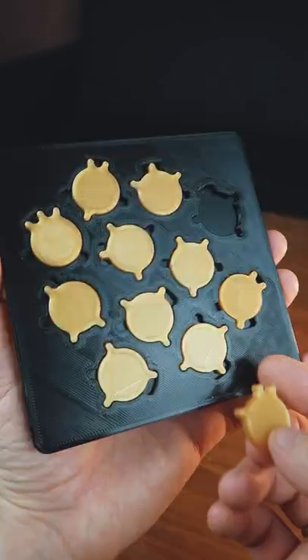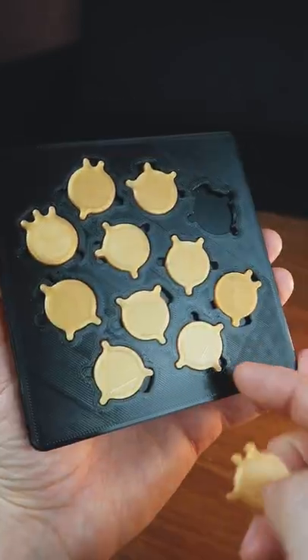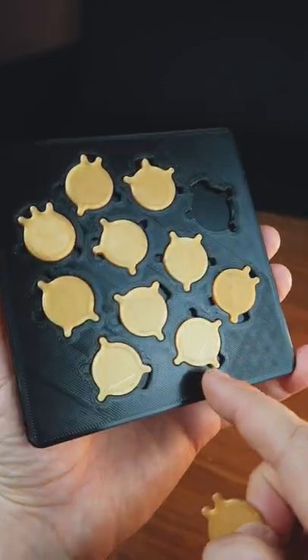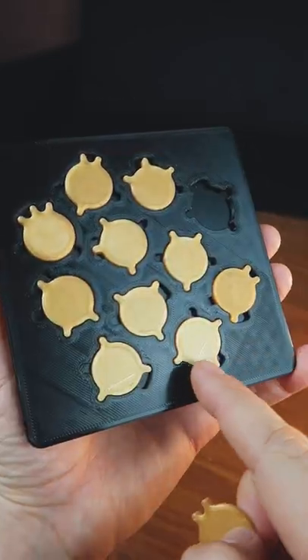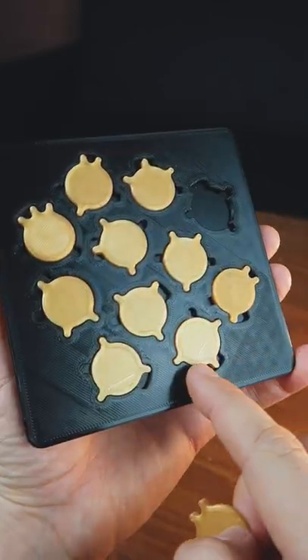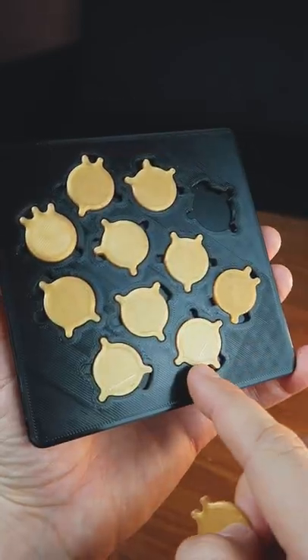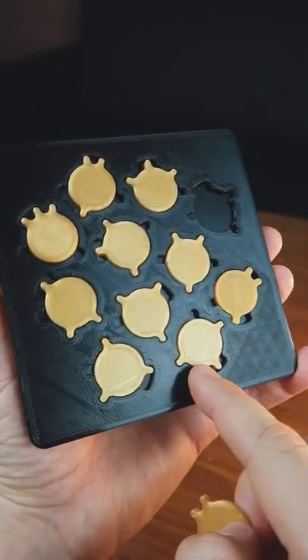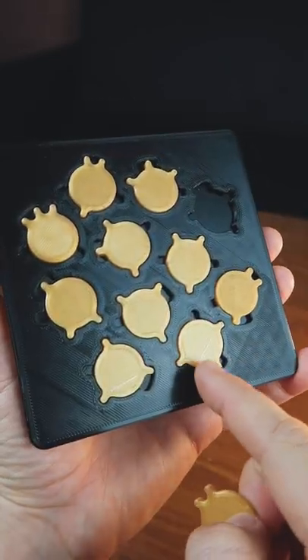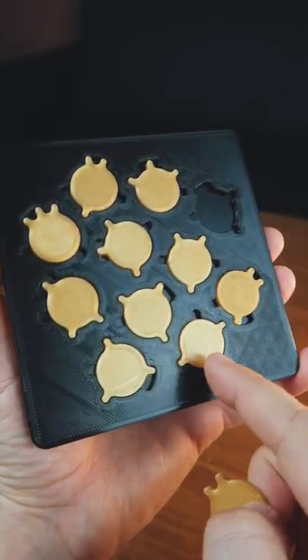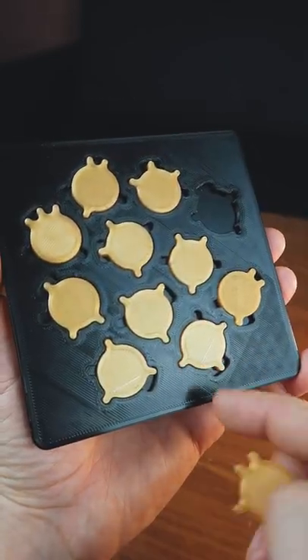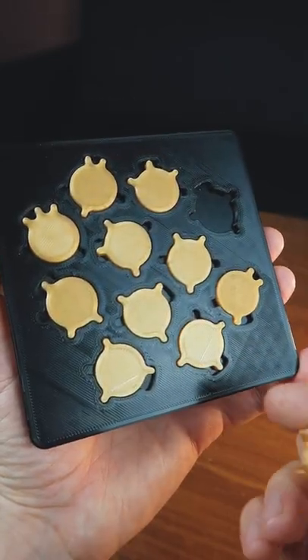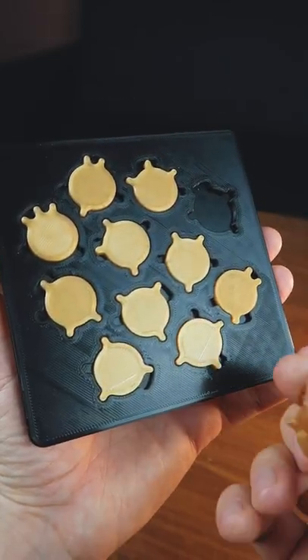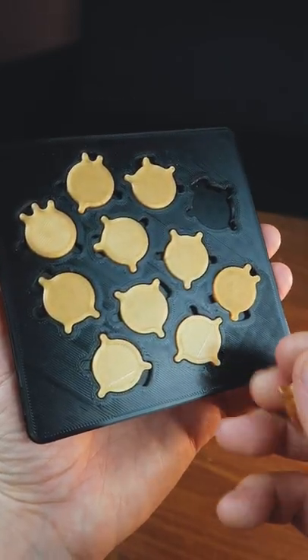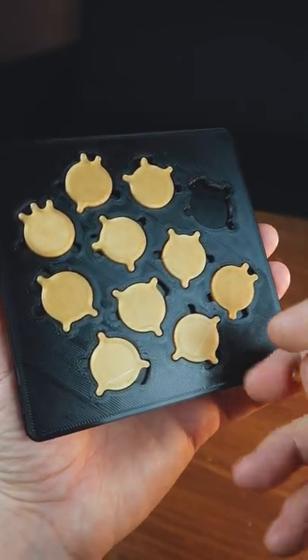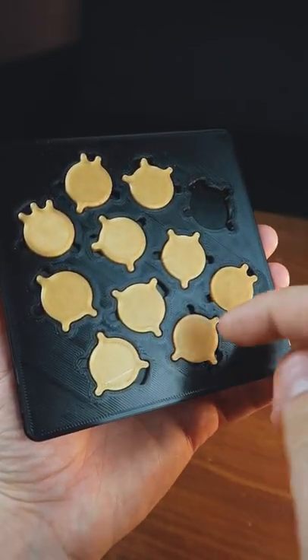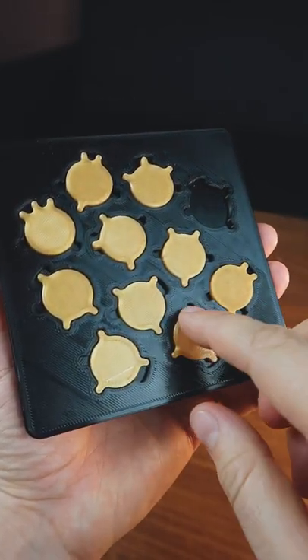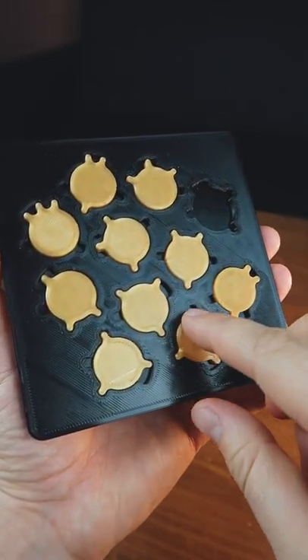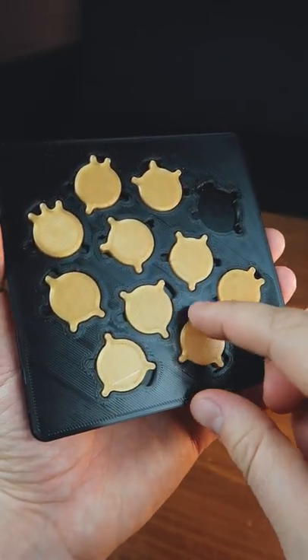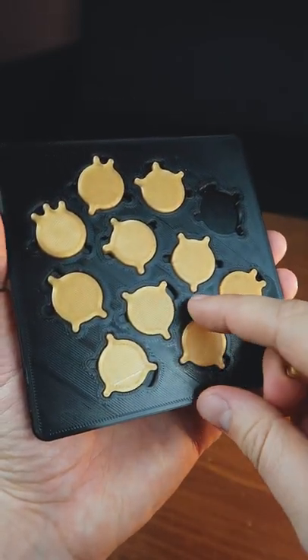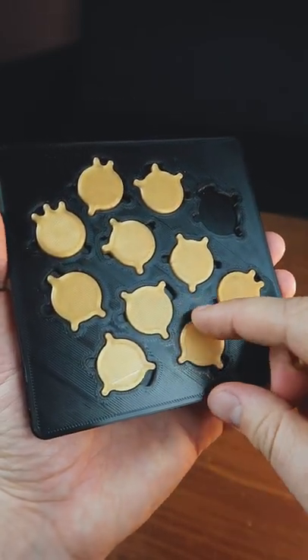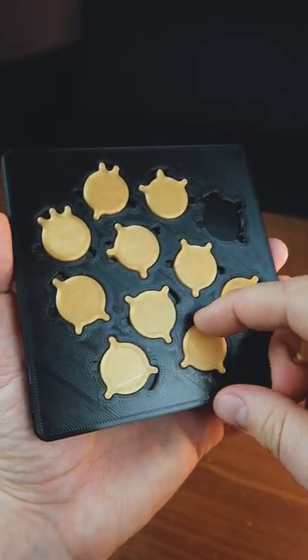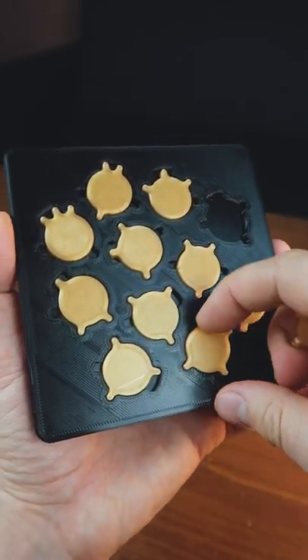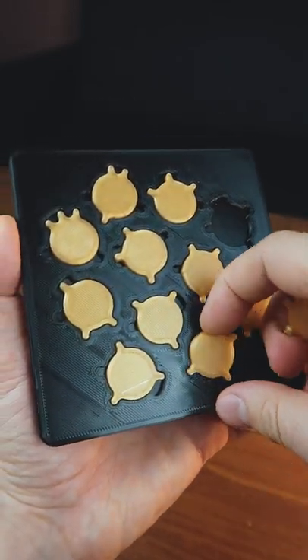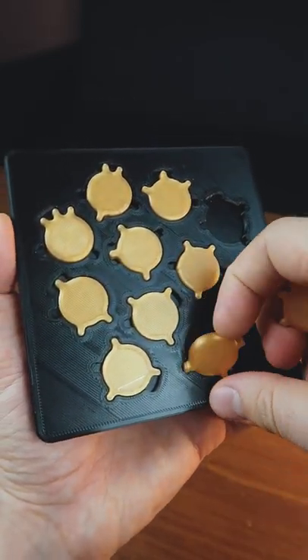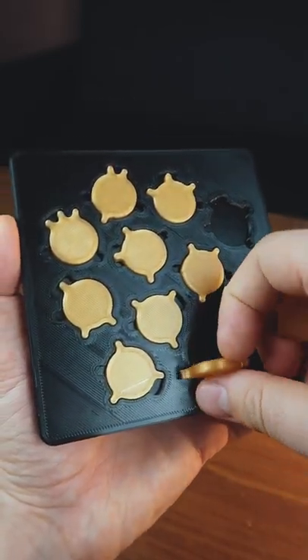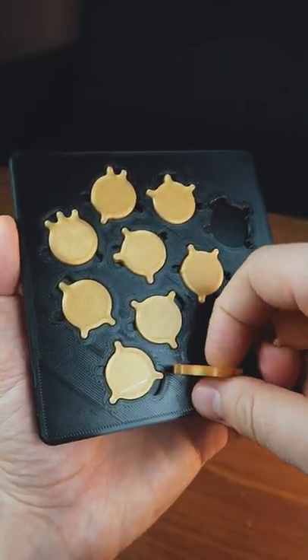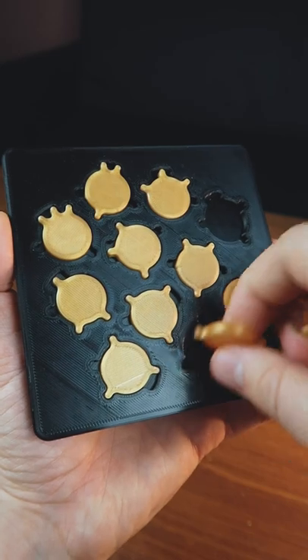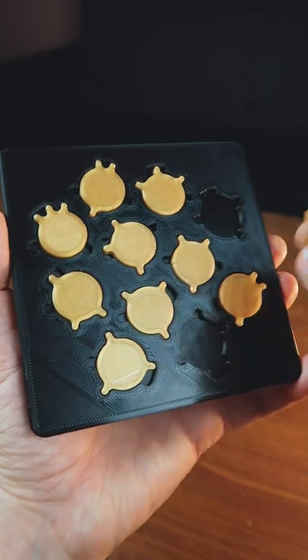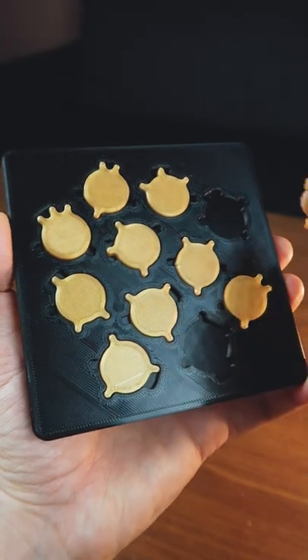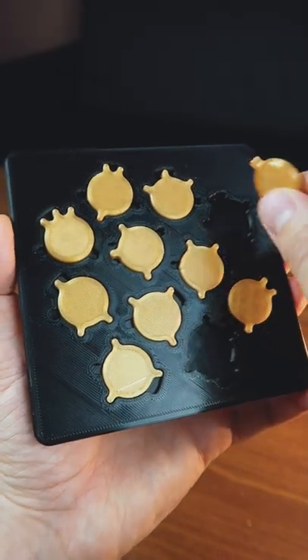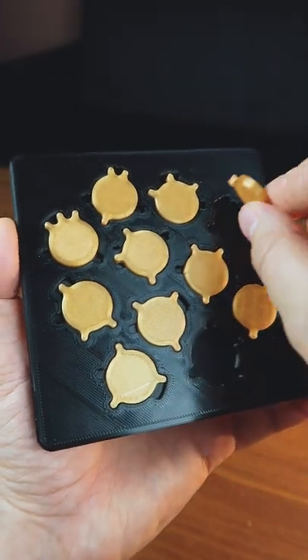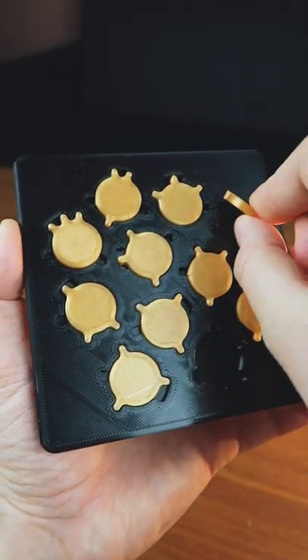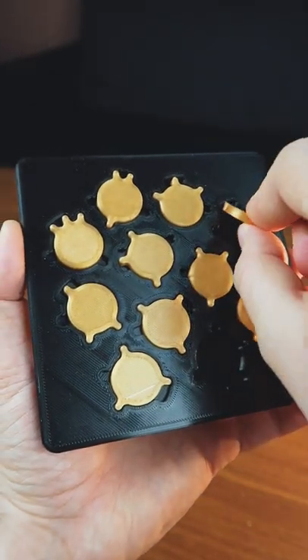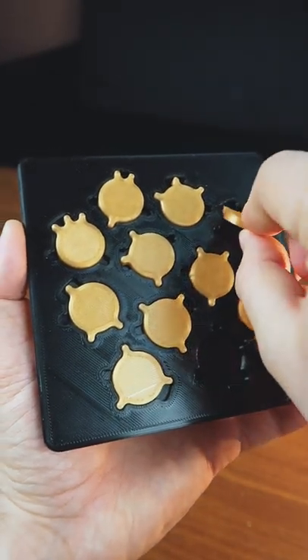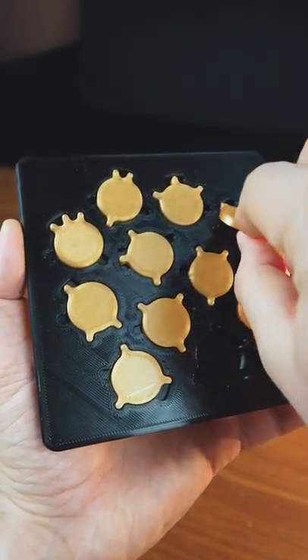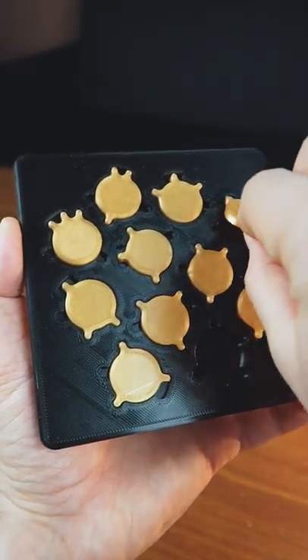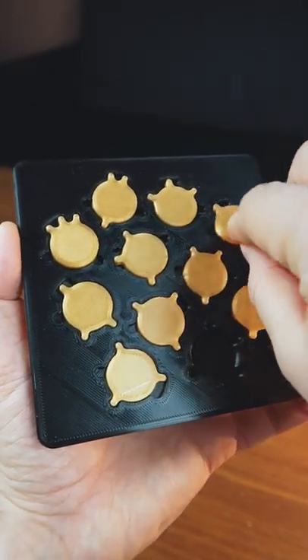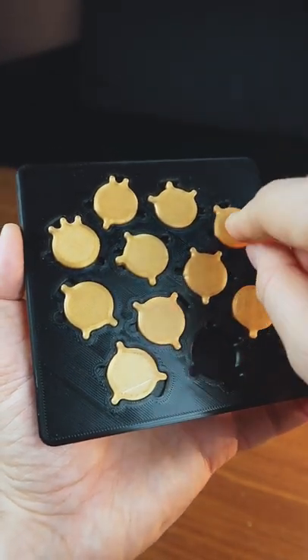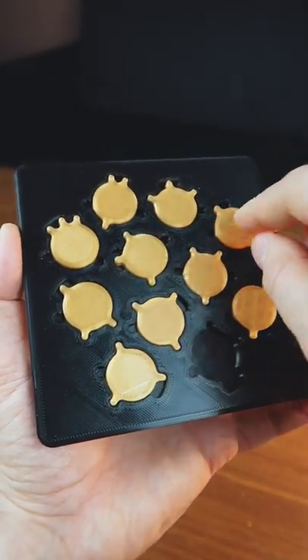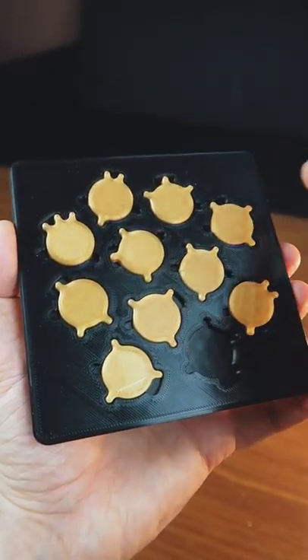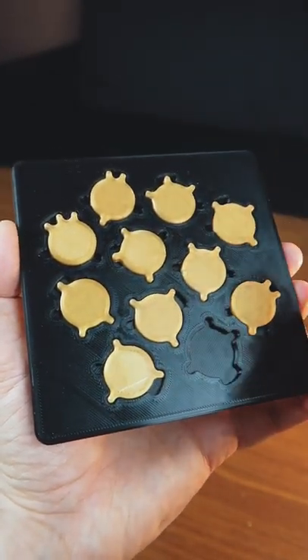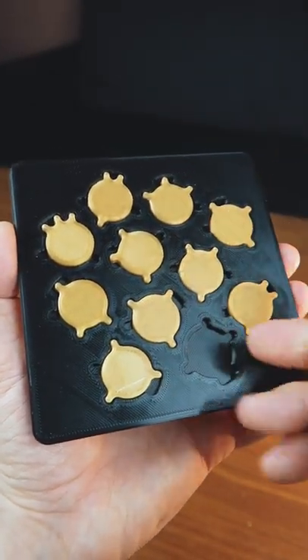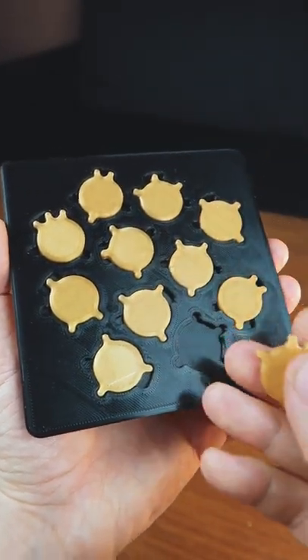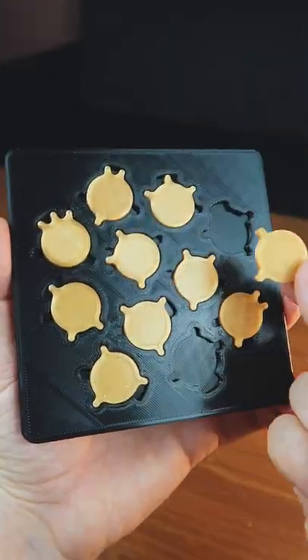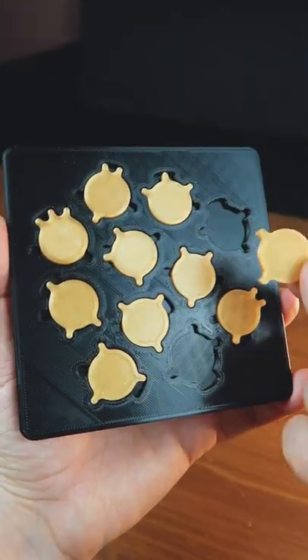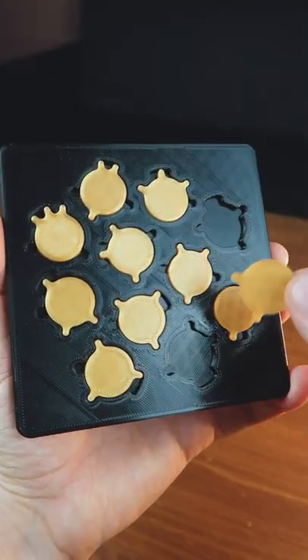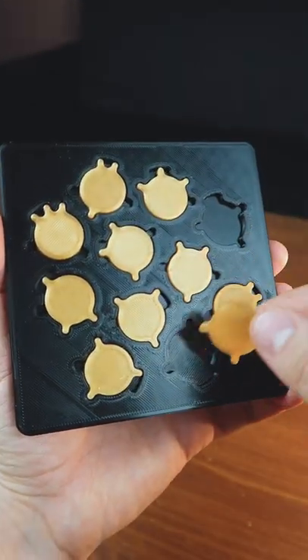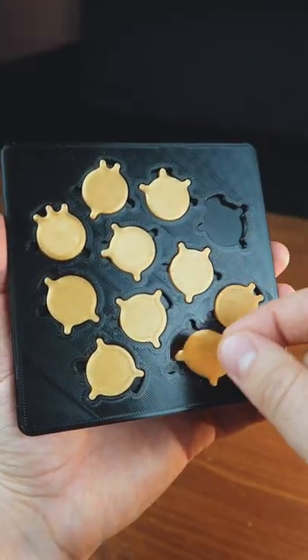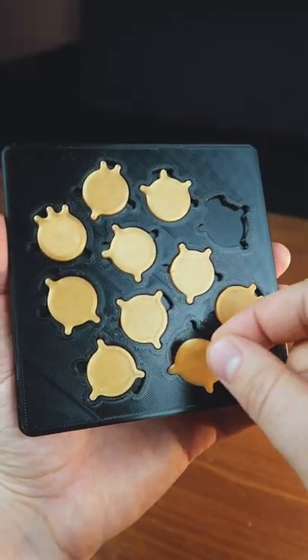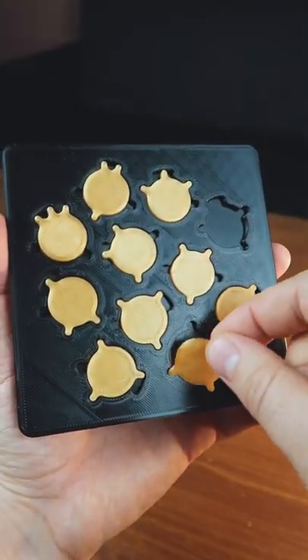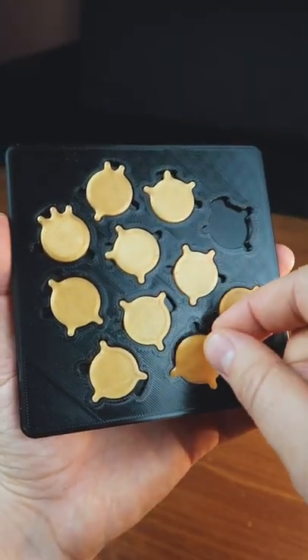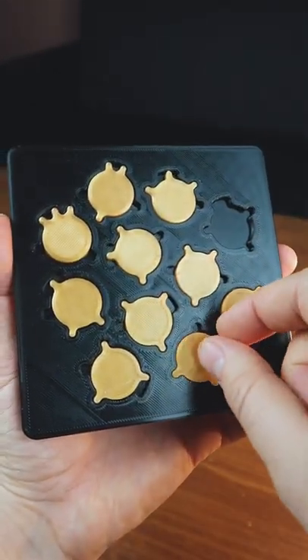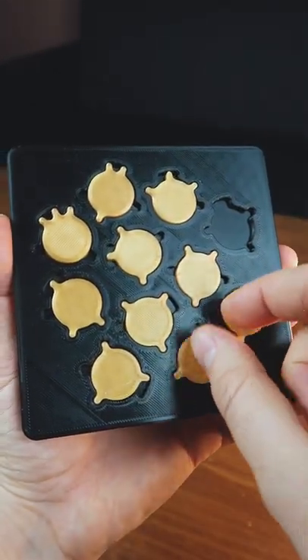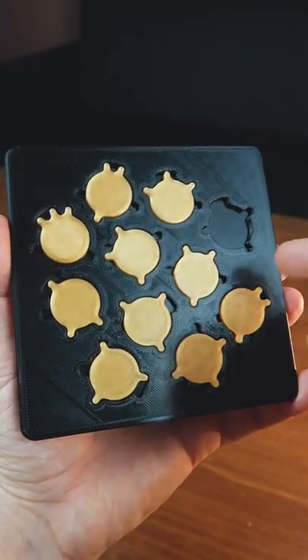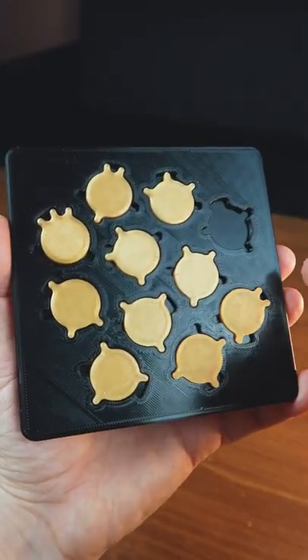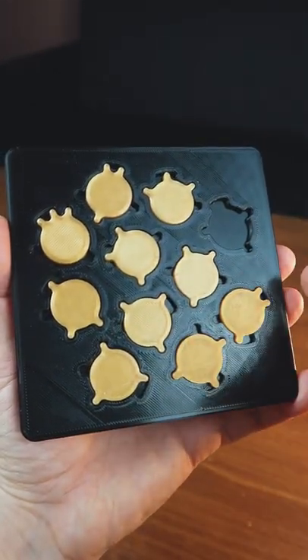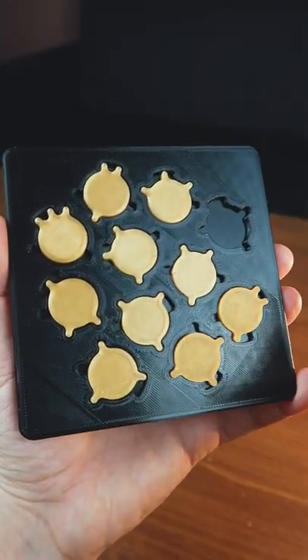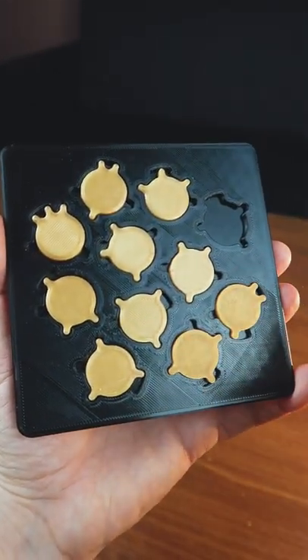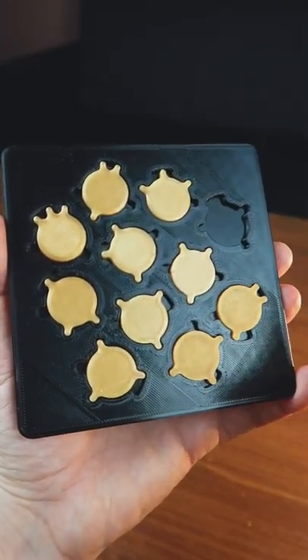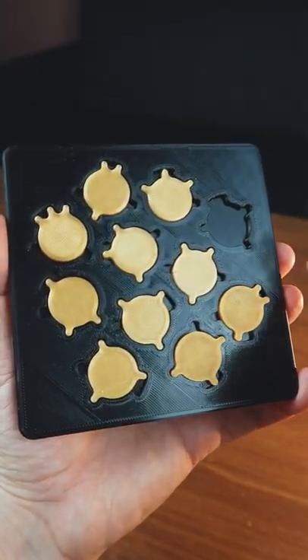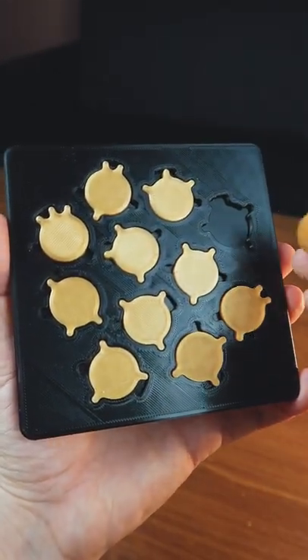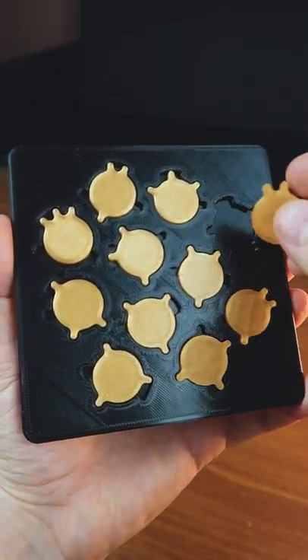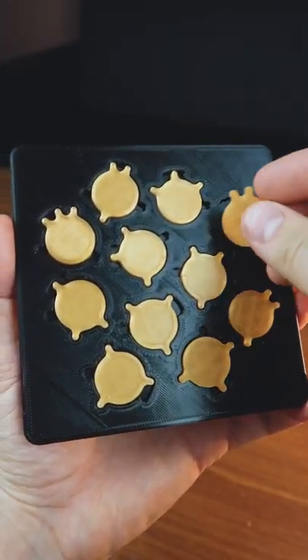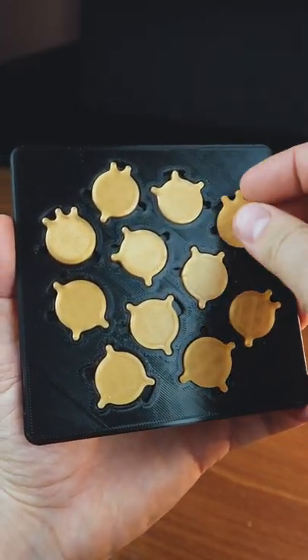For example, this bird can fit into different places — this place and this place. So you need to figure out how to arrange all the birds.